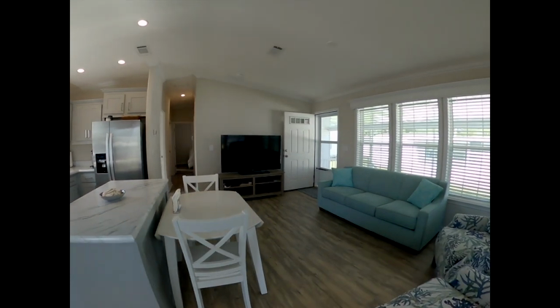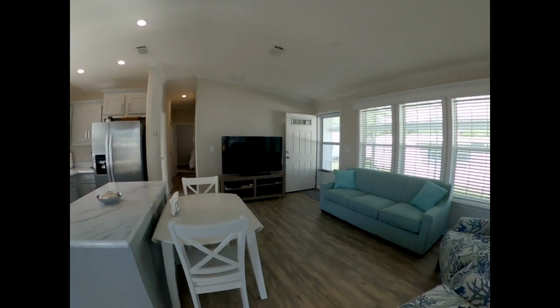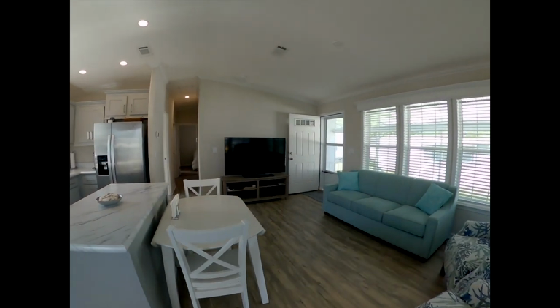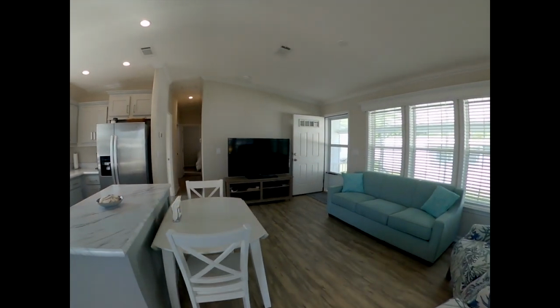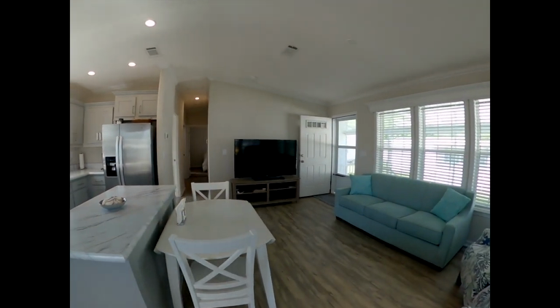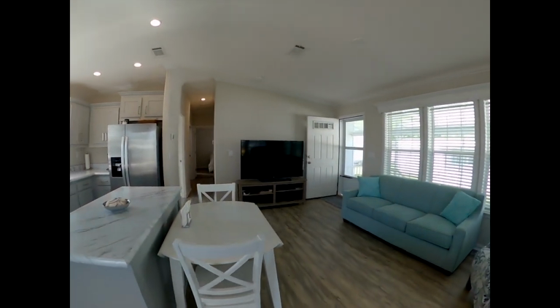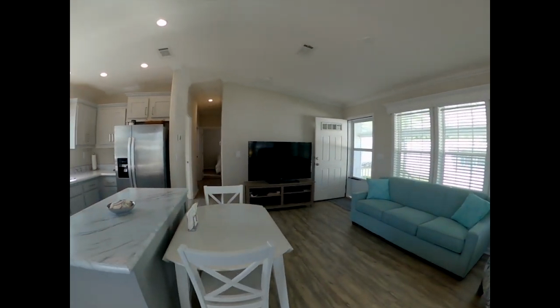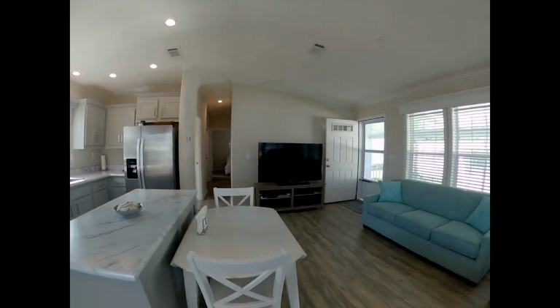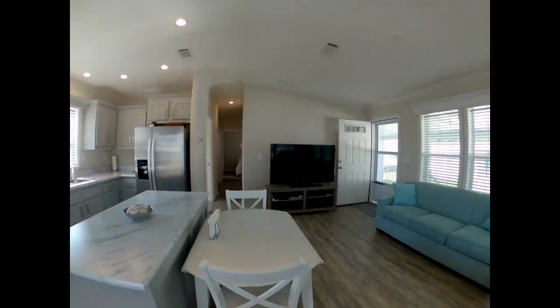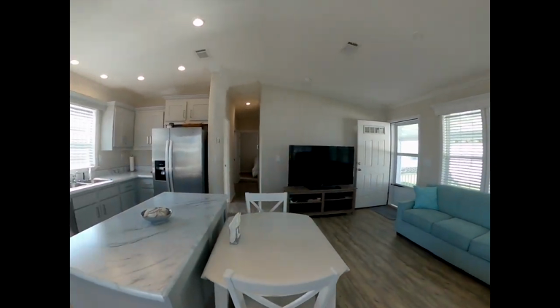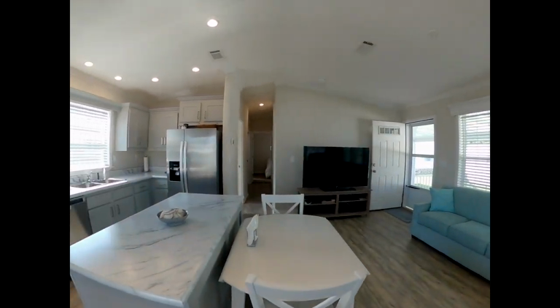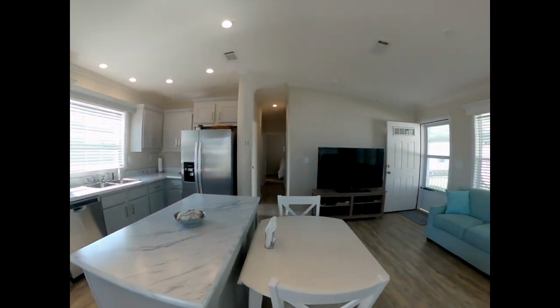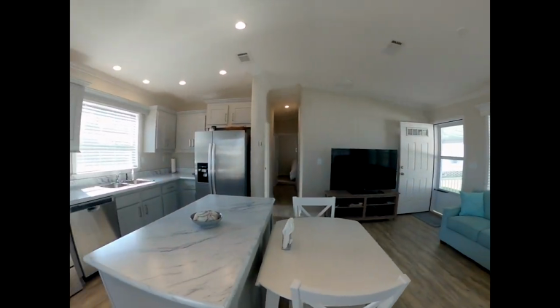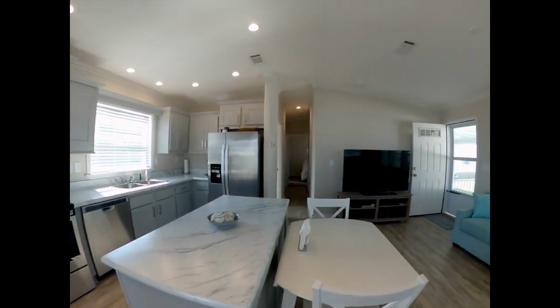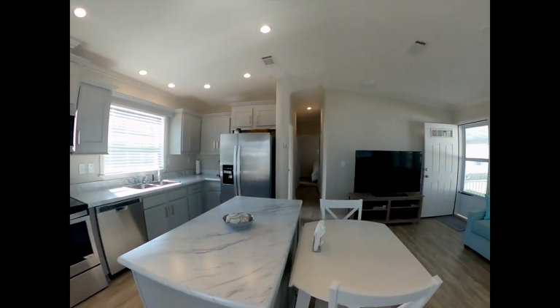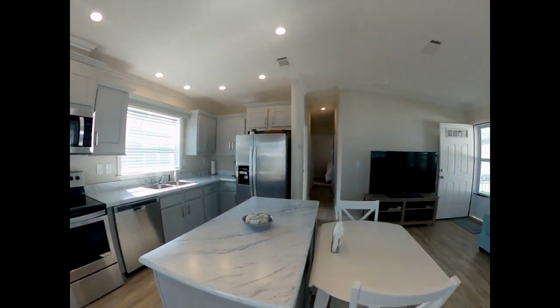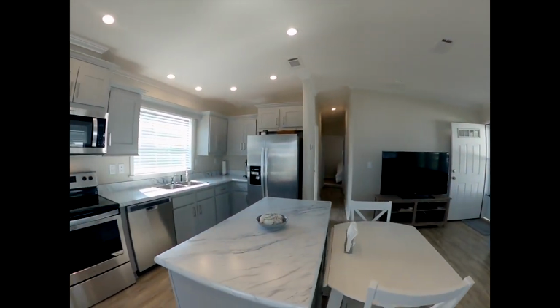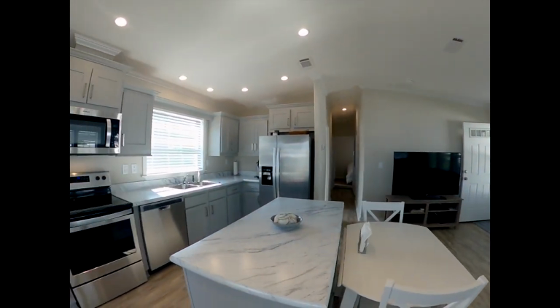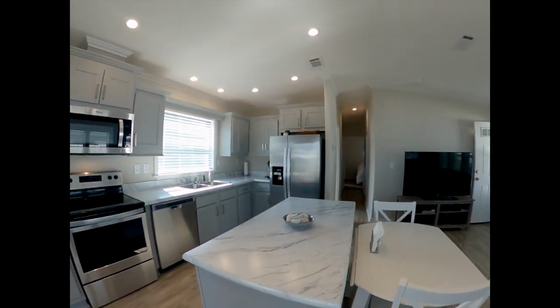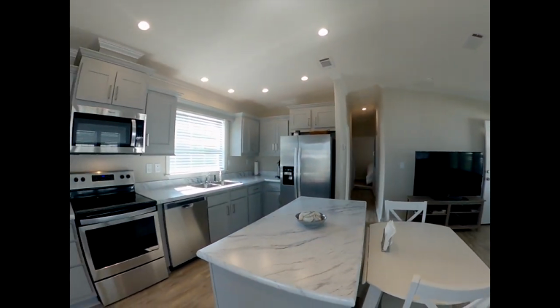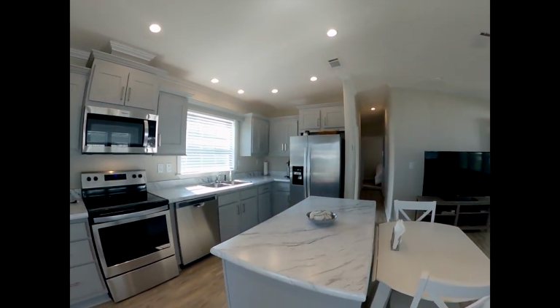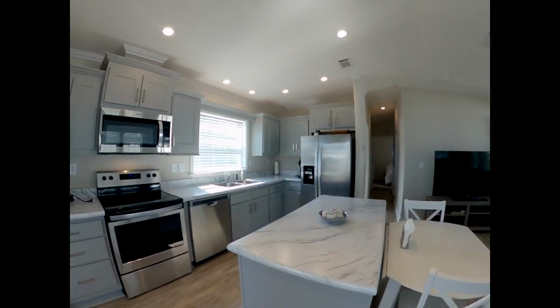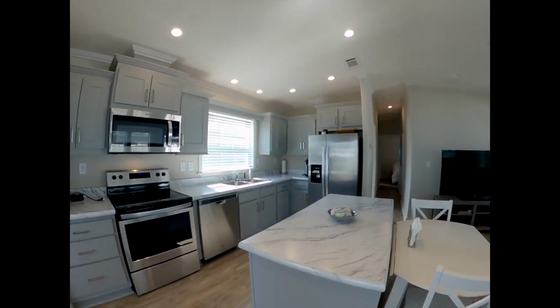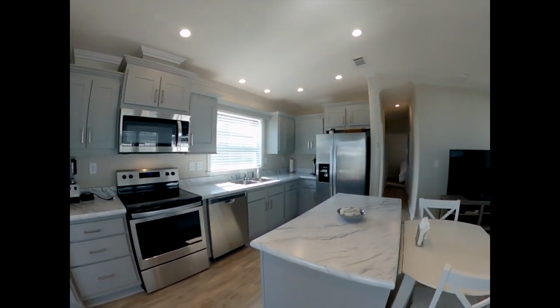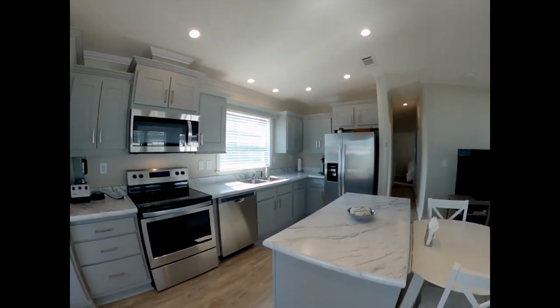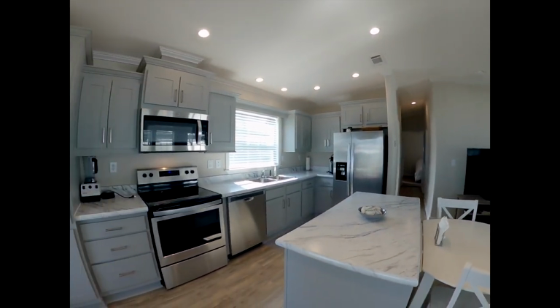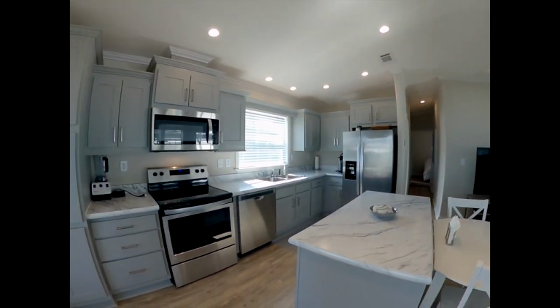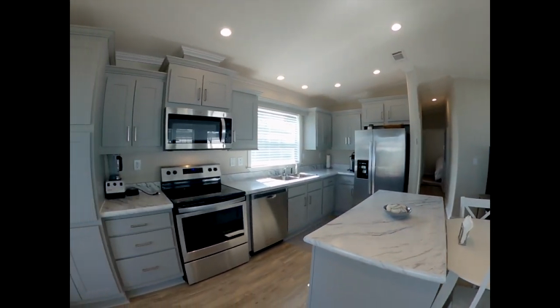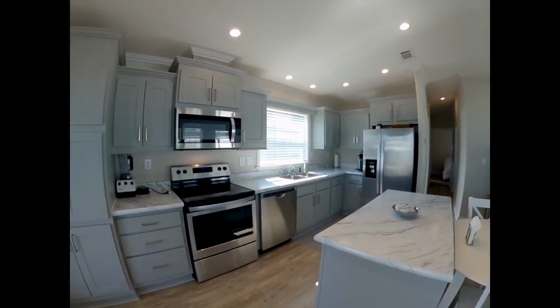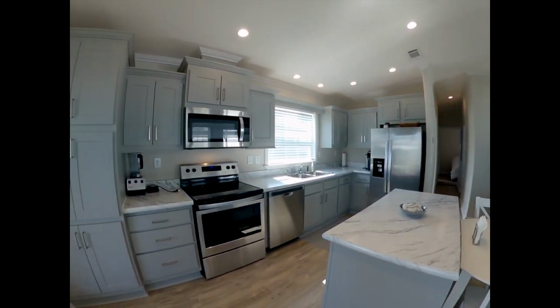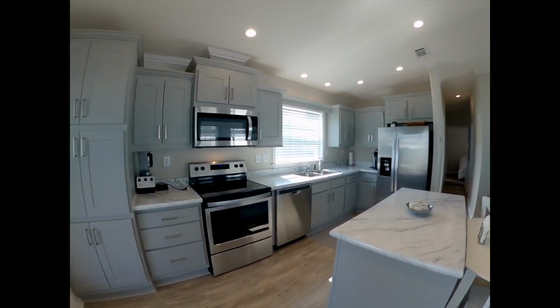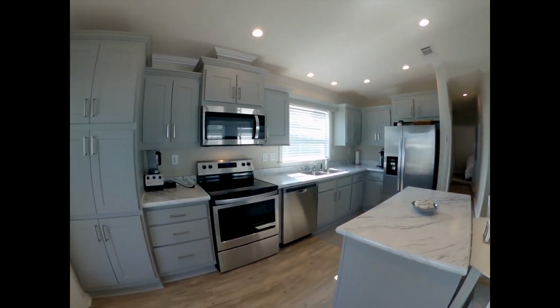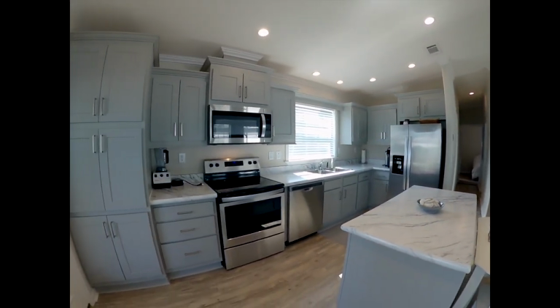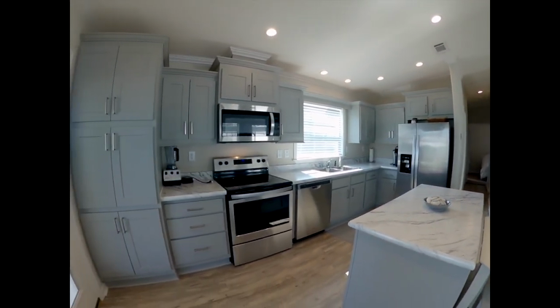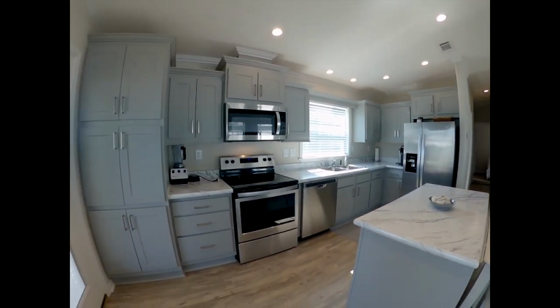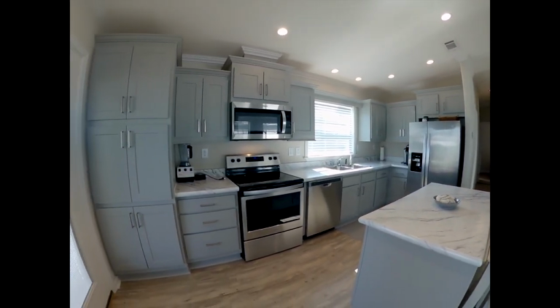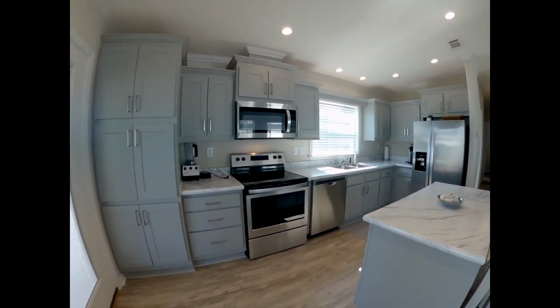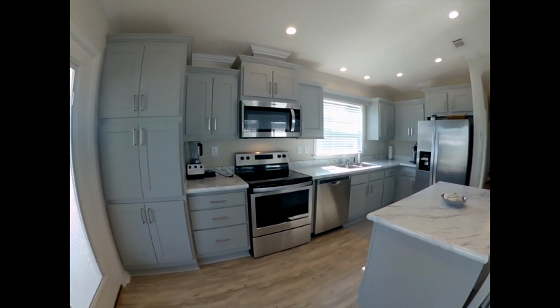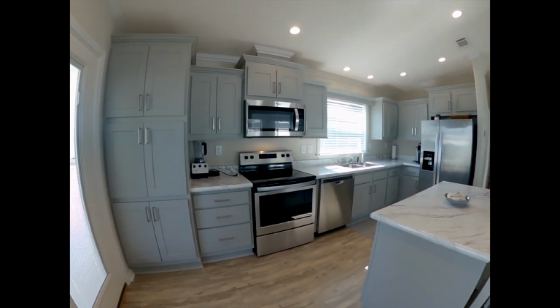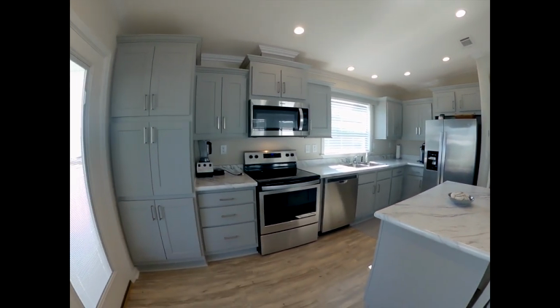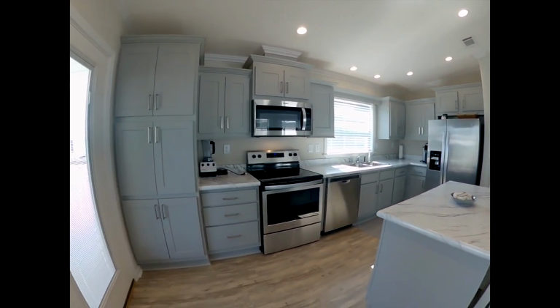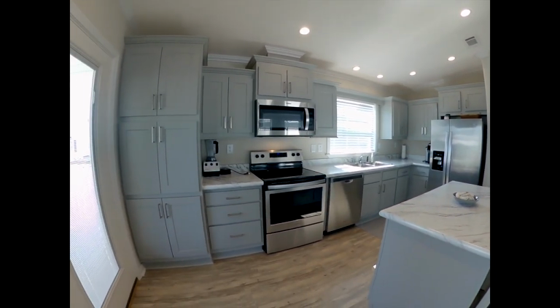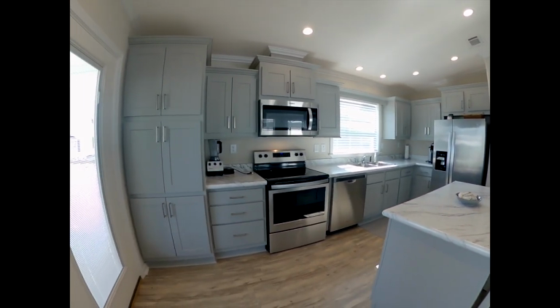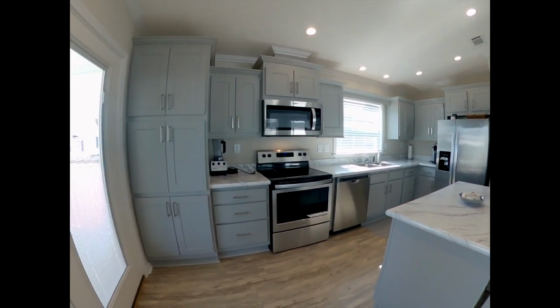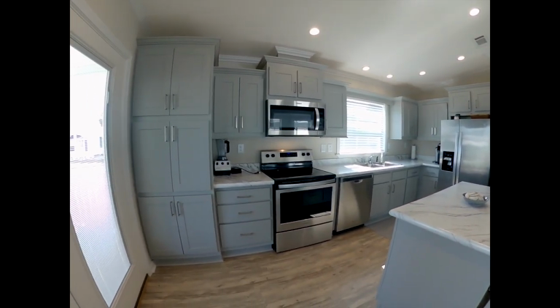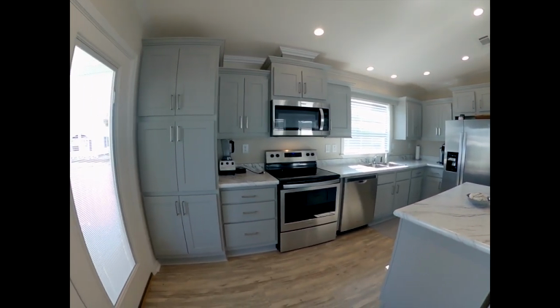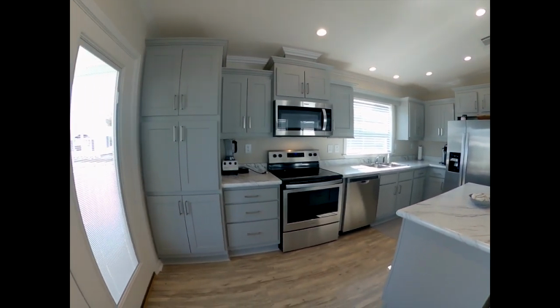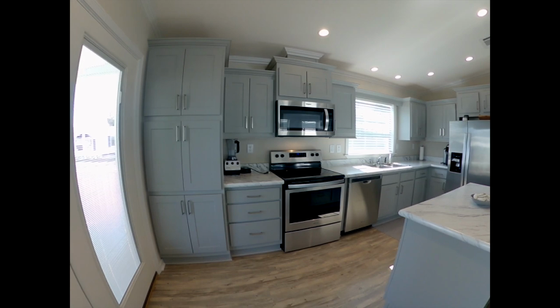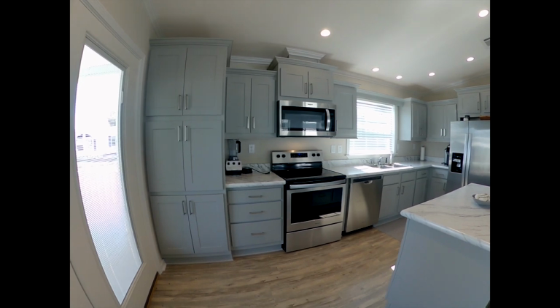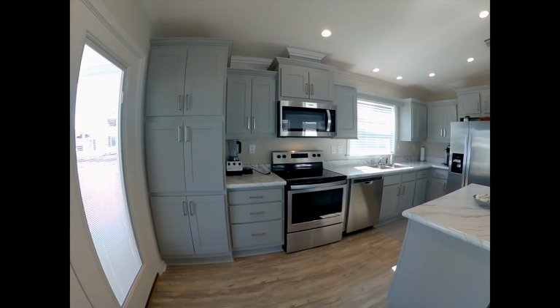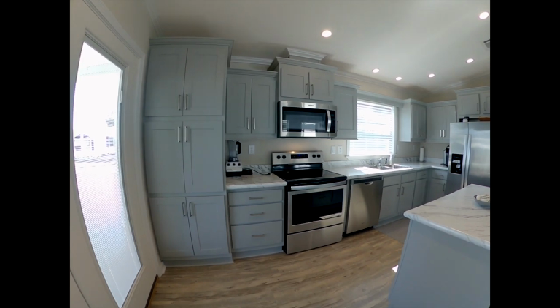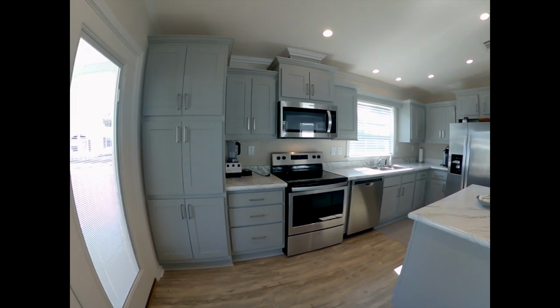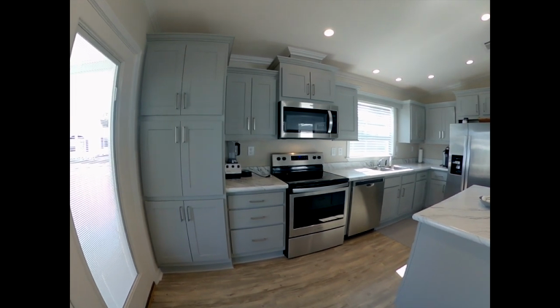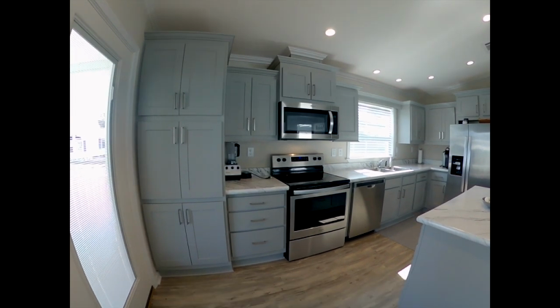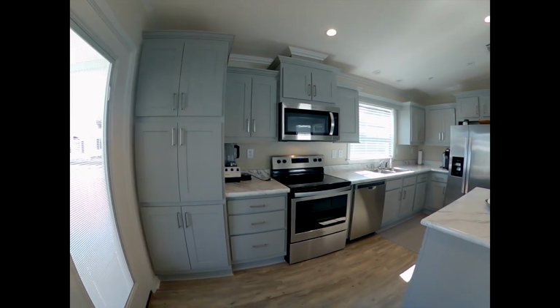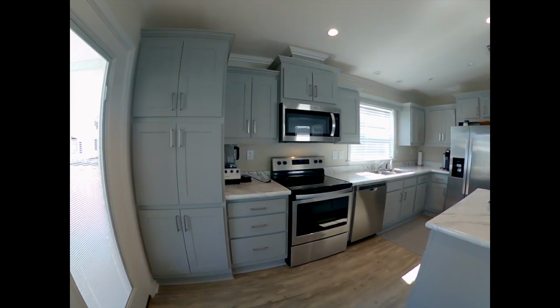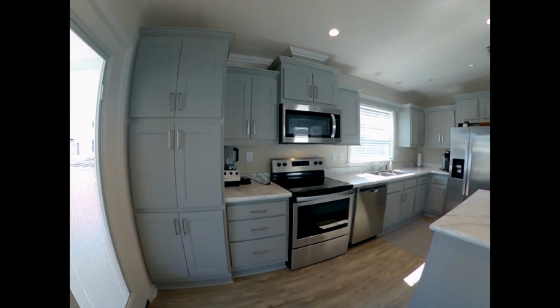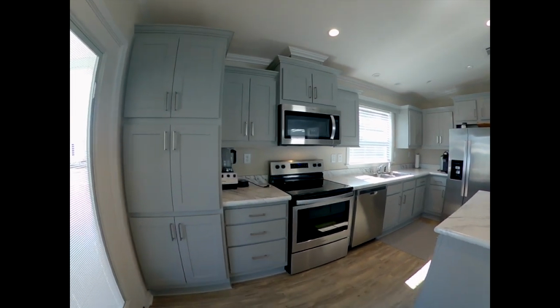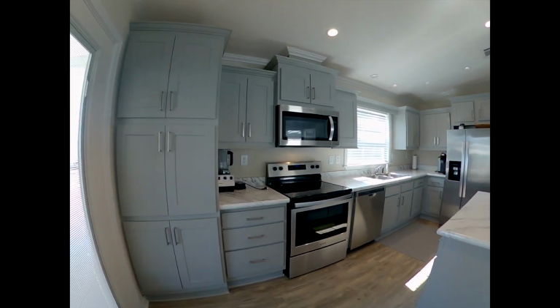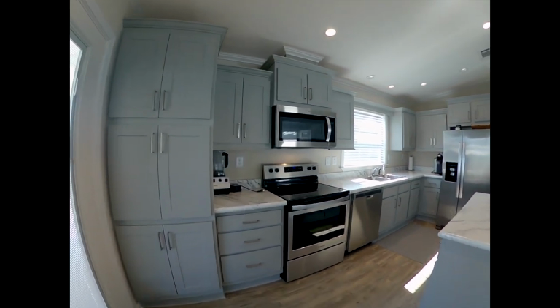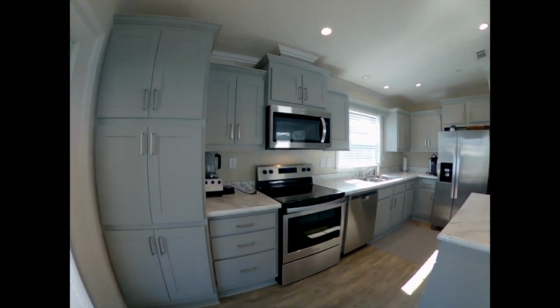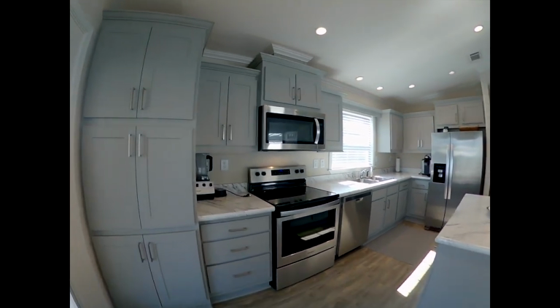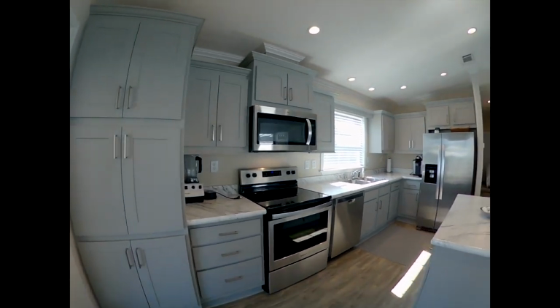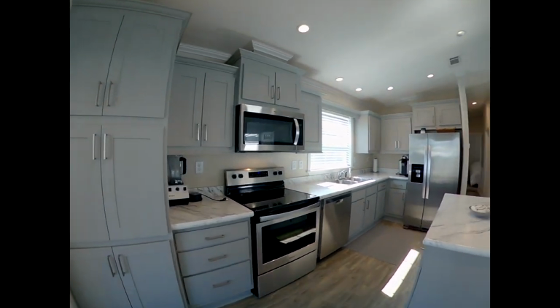That front porch is an 8x20. This is a two-bedroom, two-bath, 2020 Skyline Home.